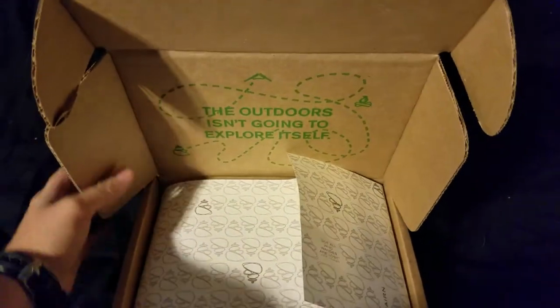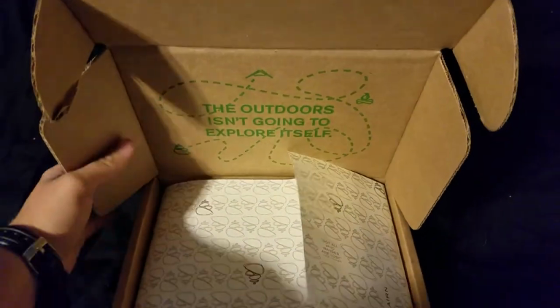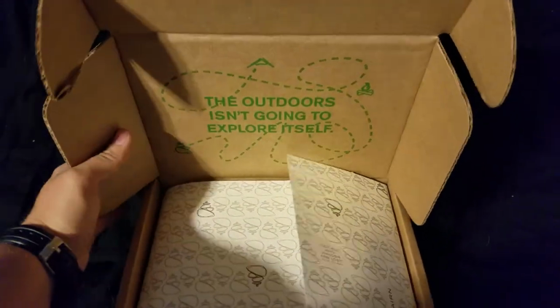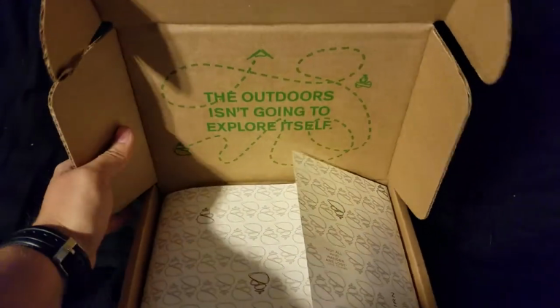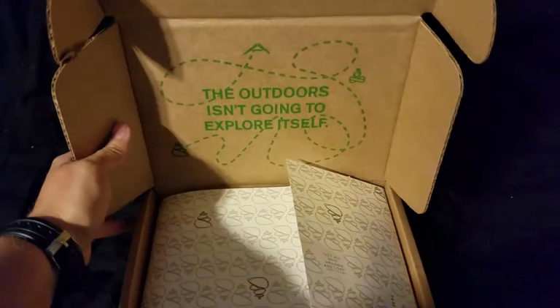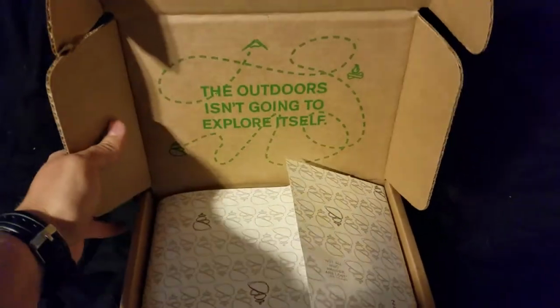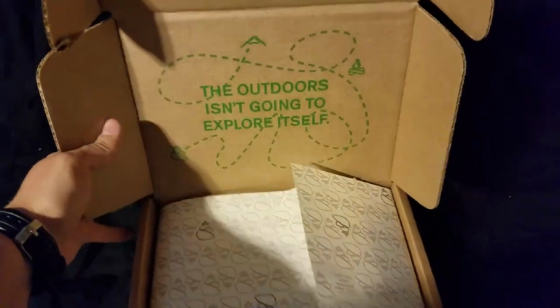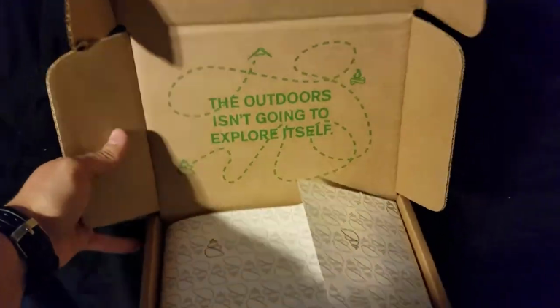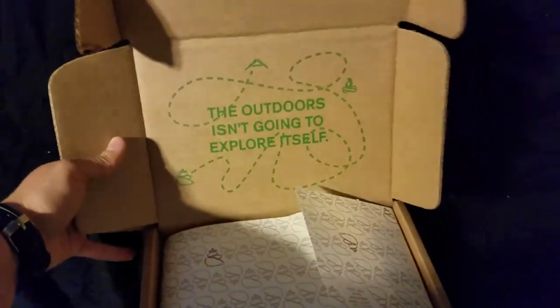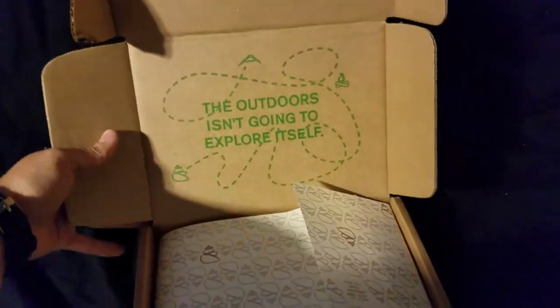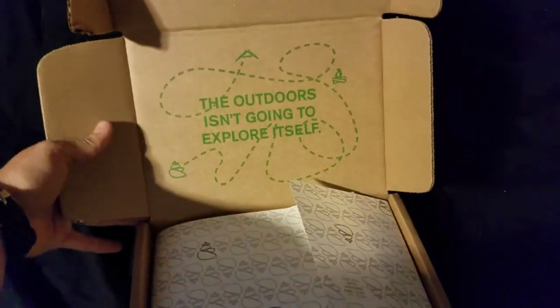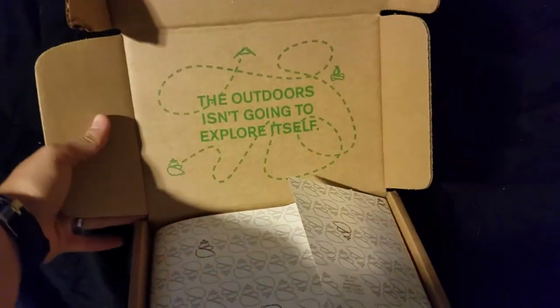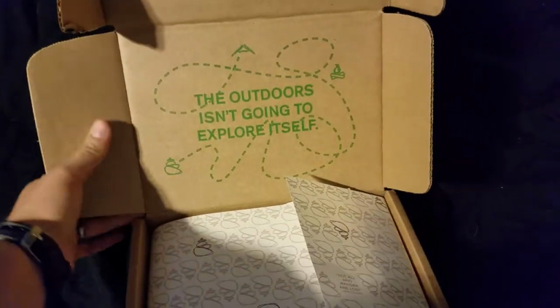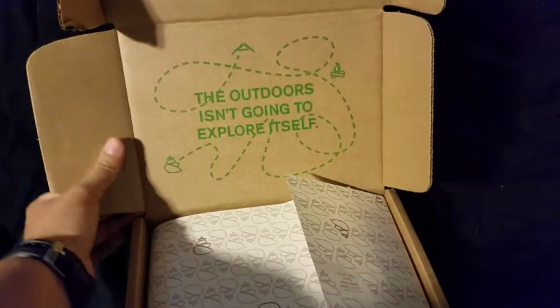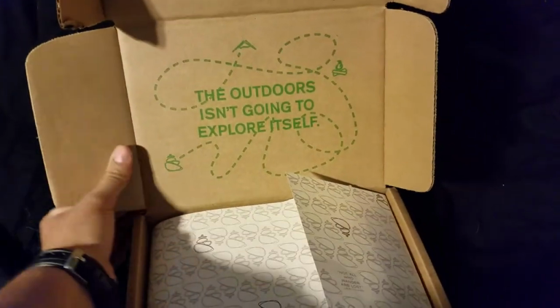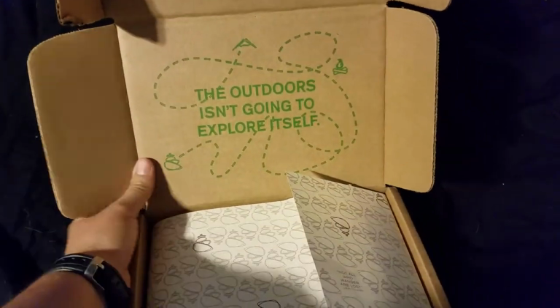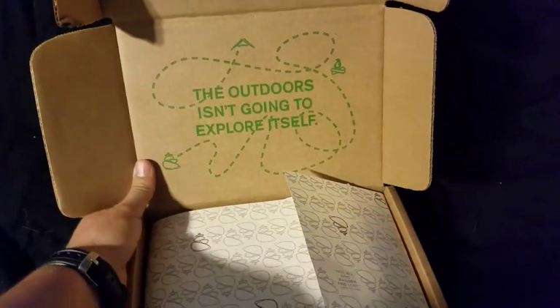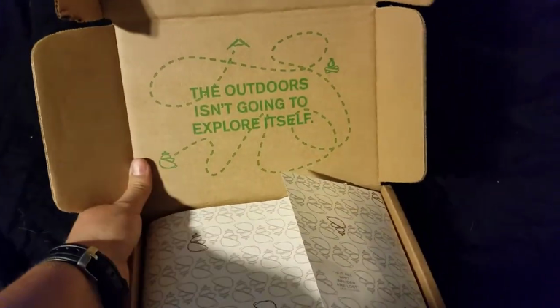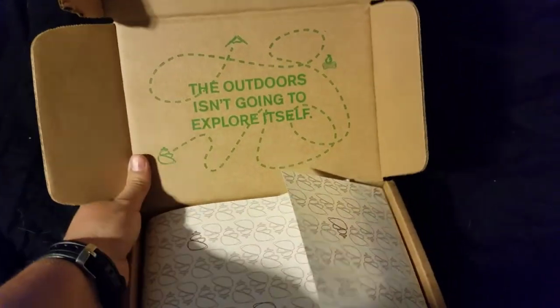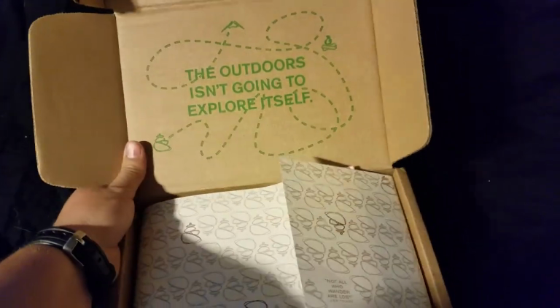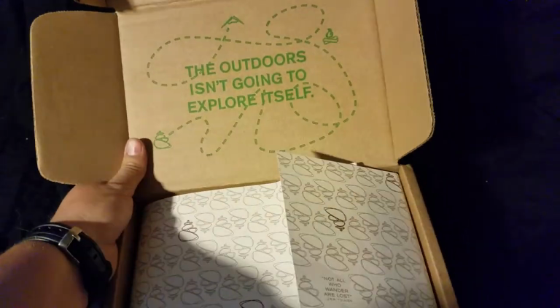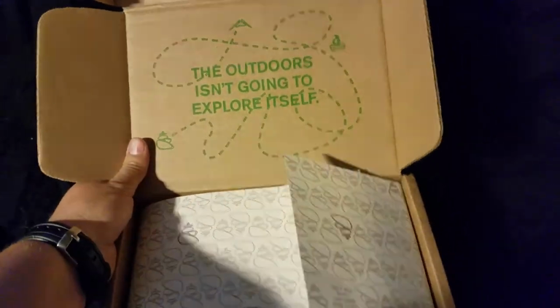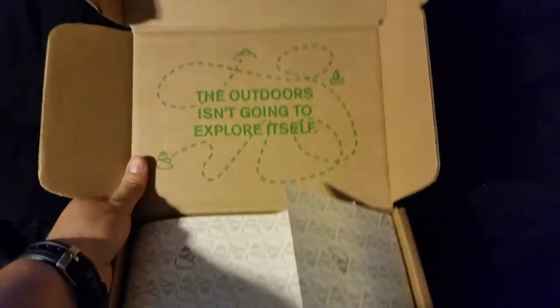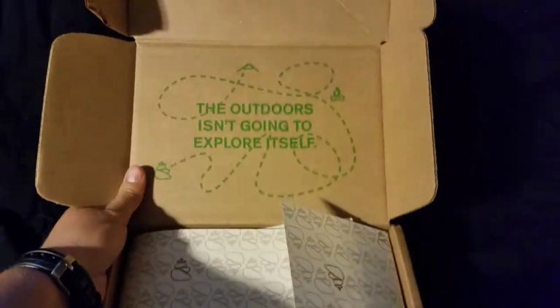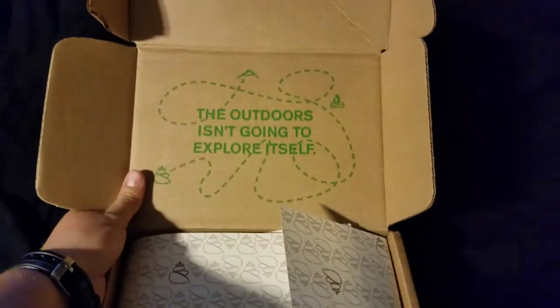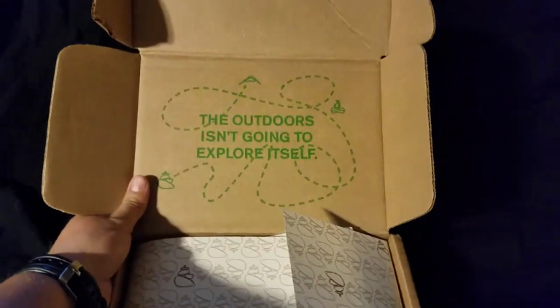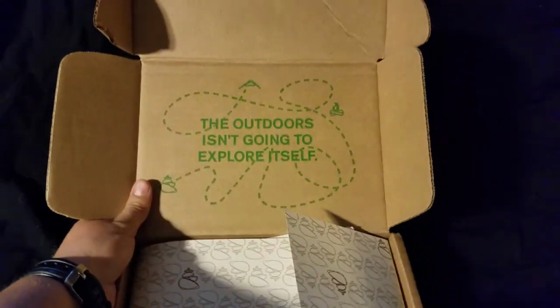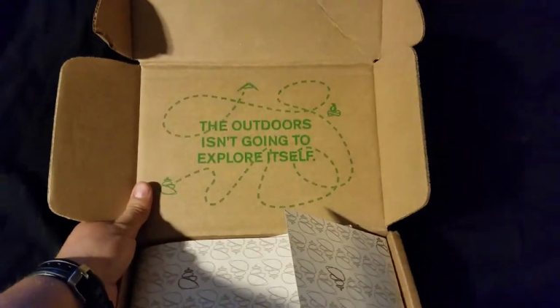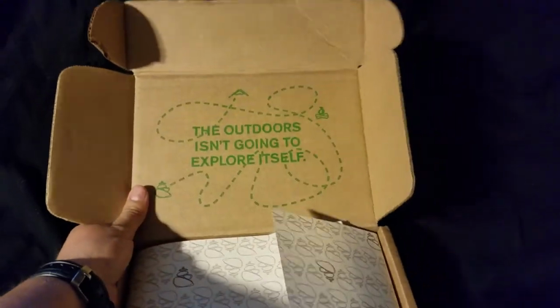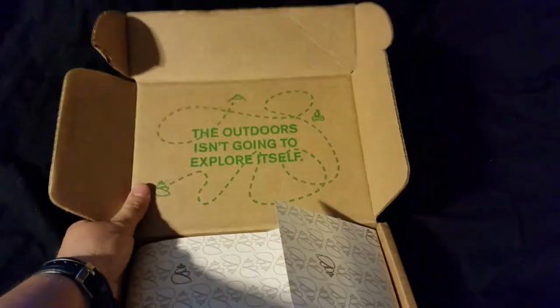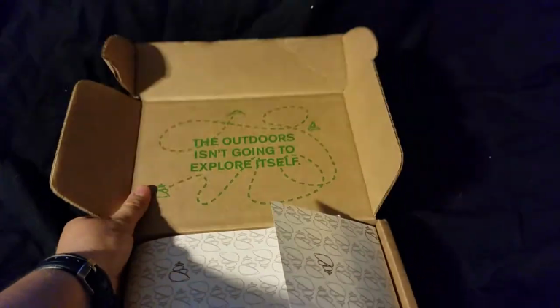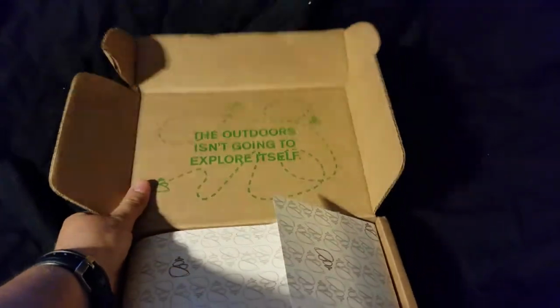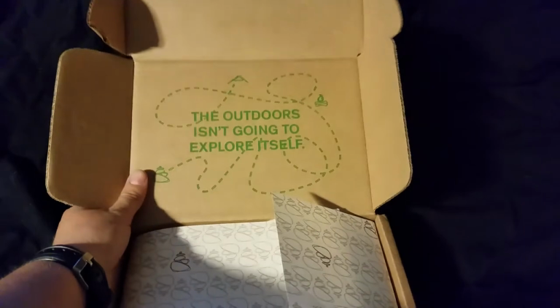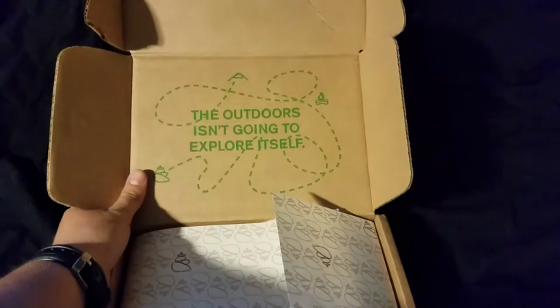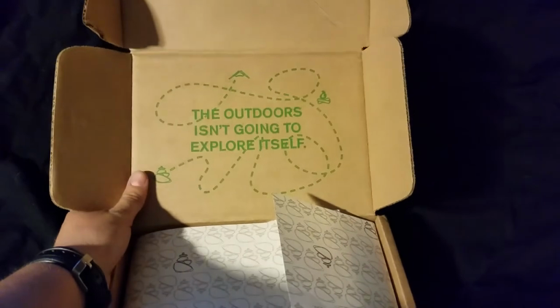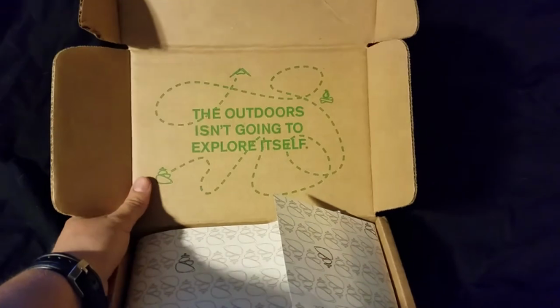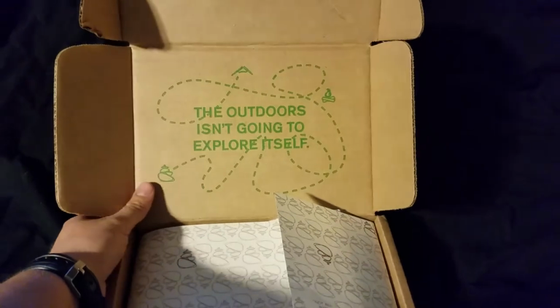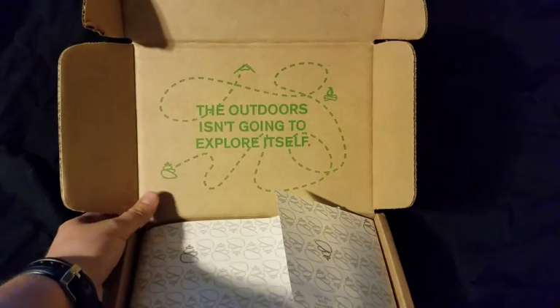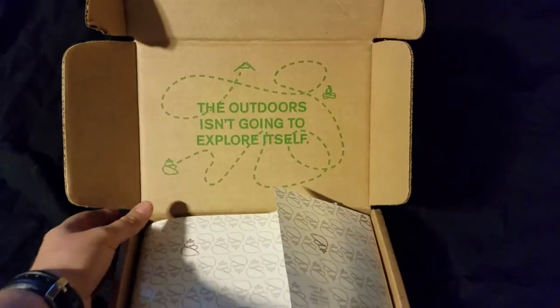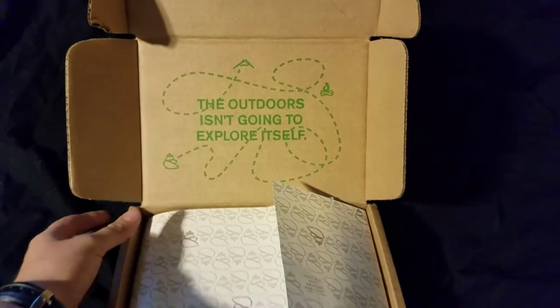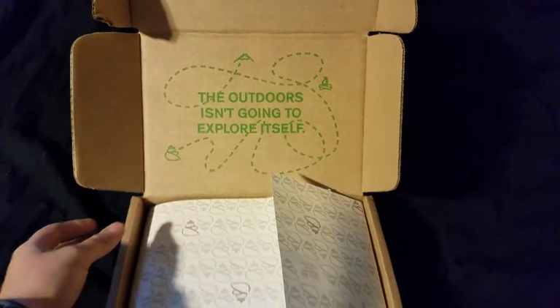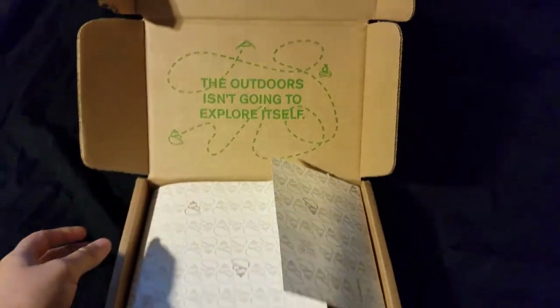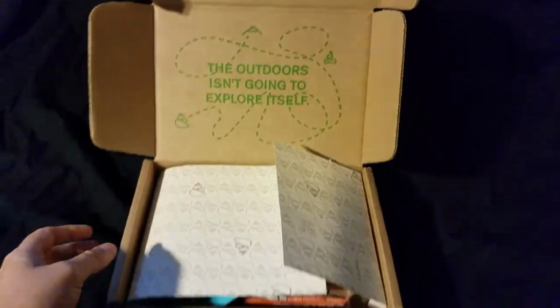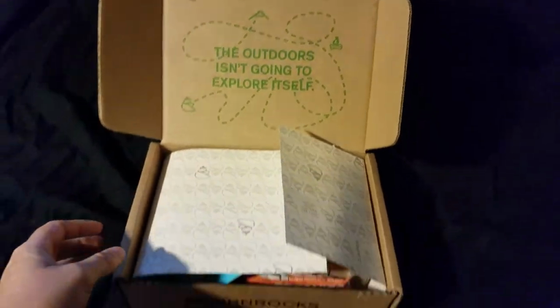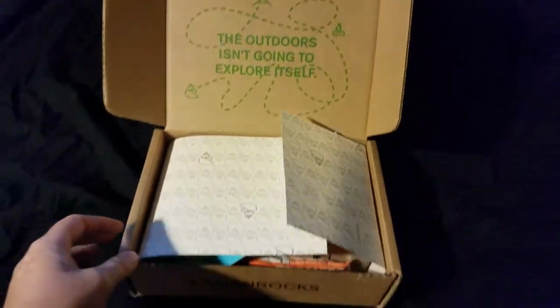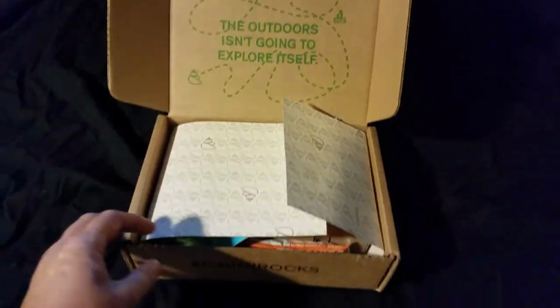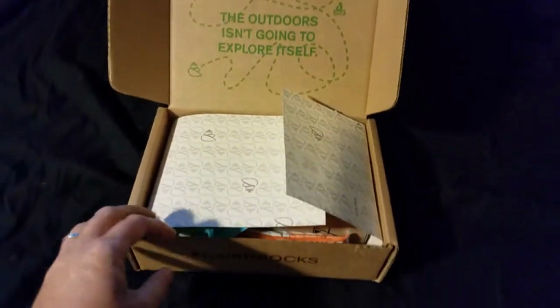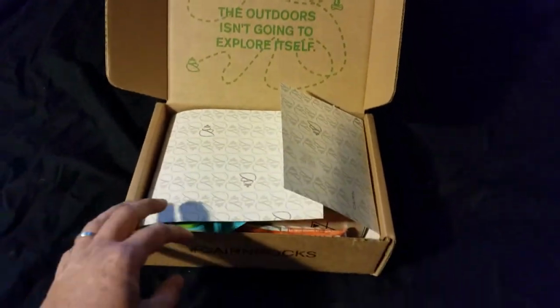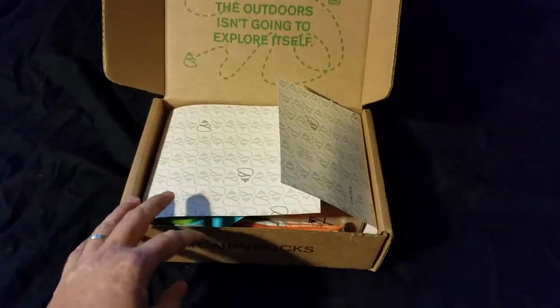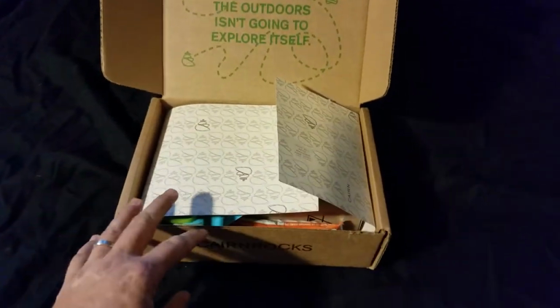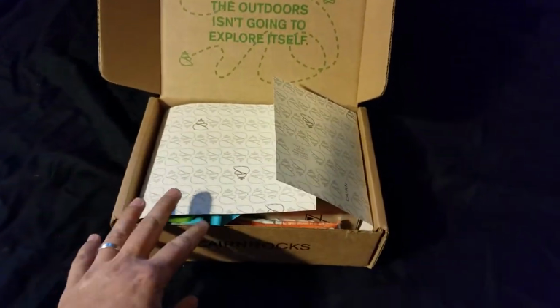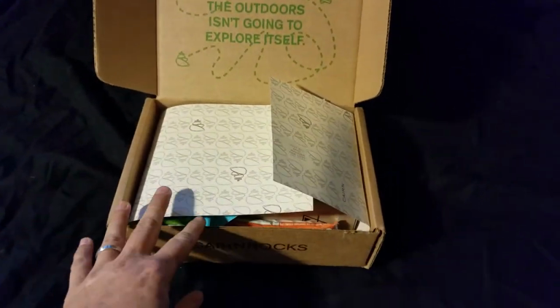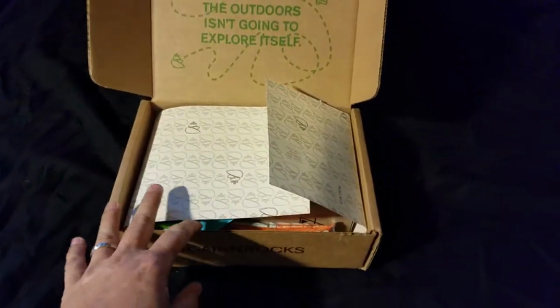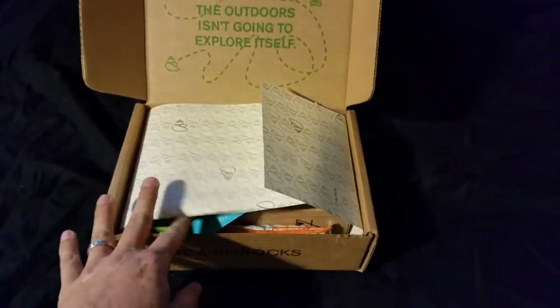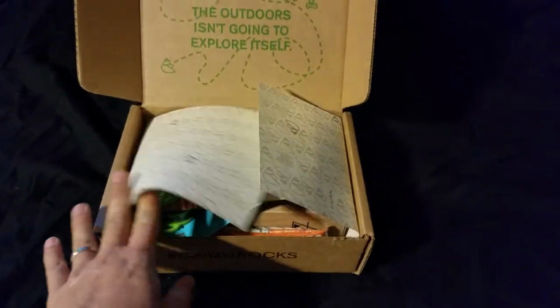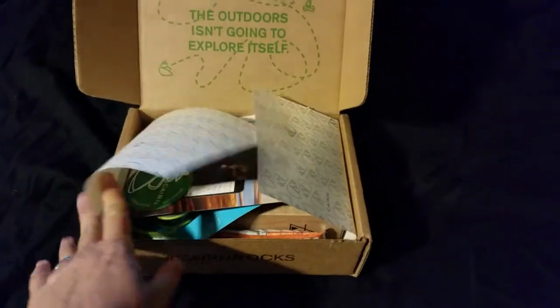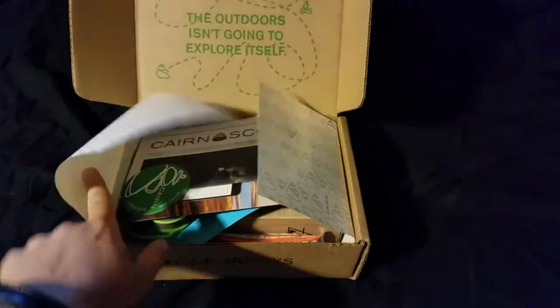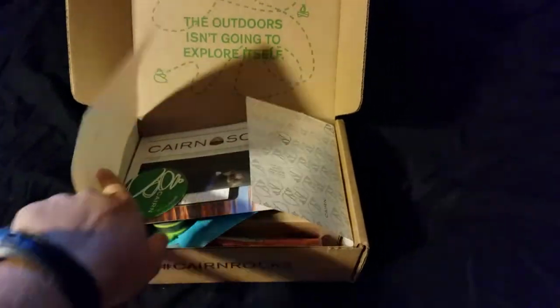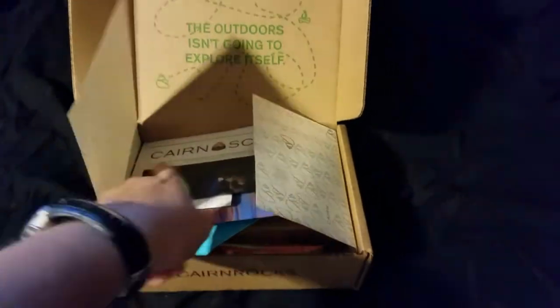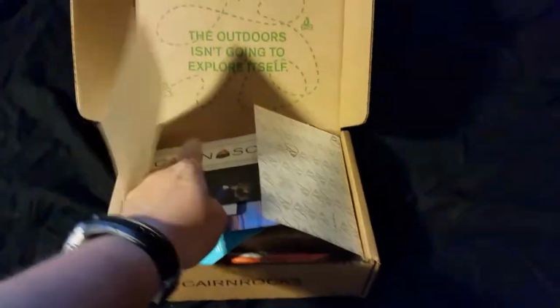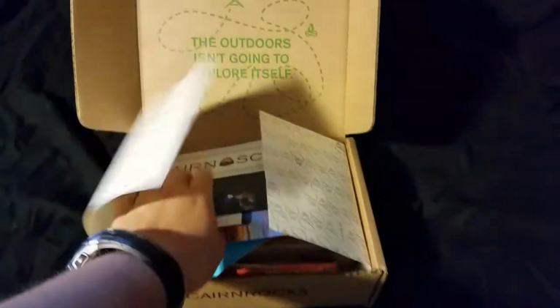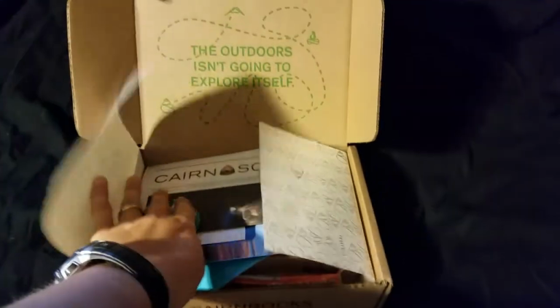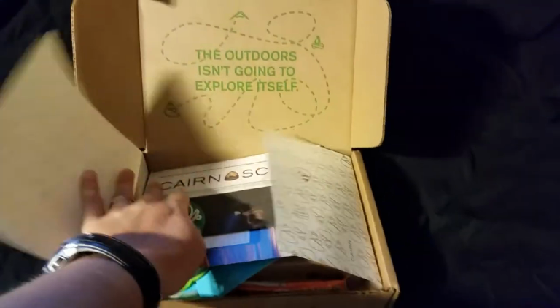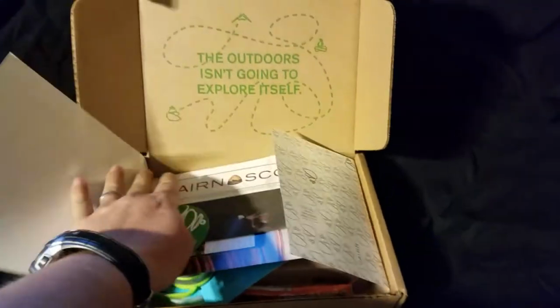The outdoors isn't going to explore itself. No, it's not. But I will.